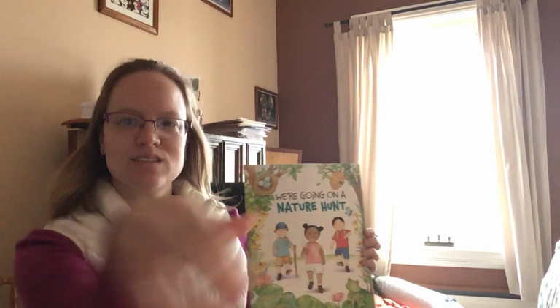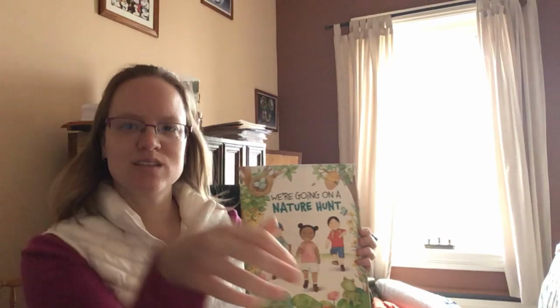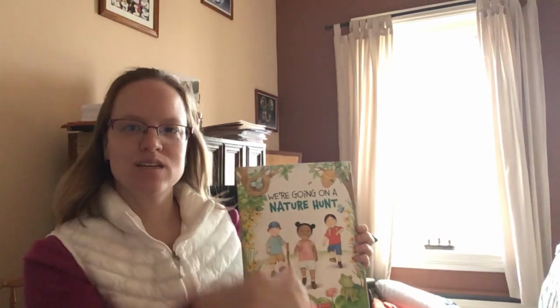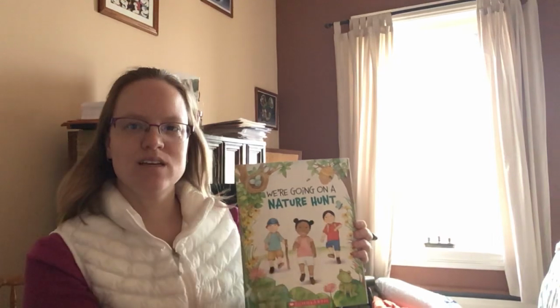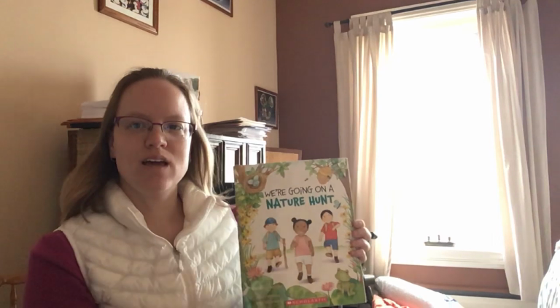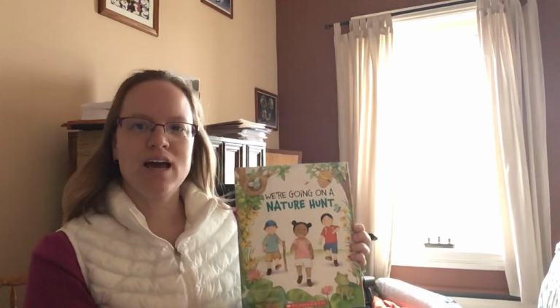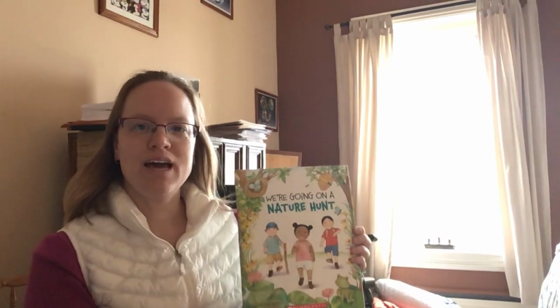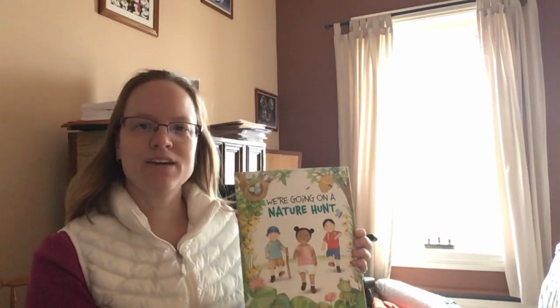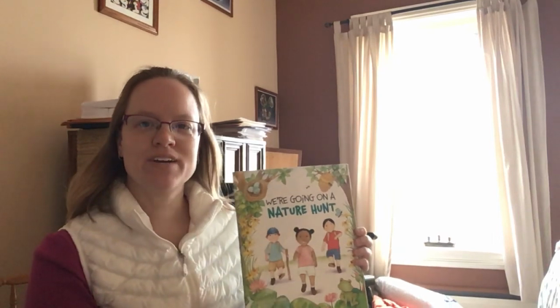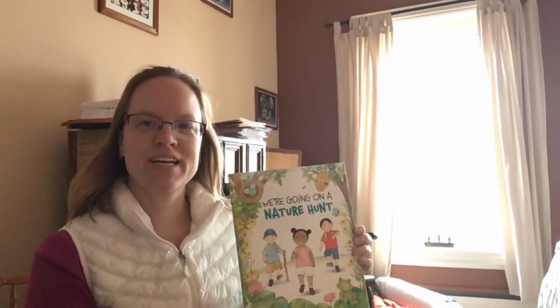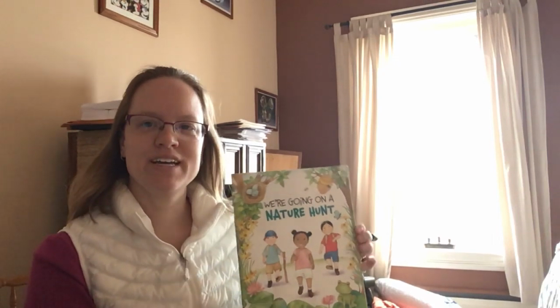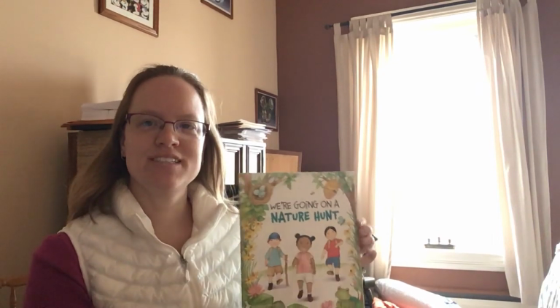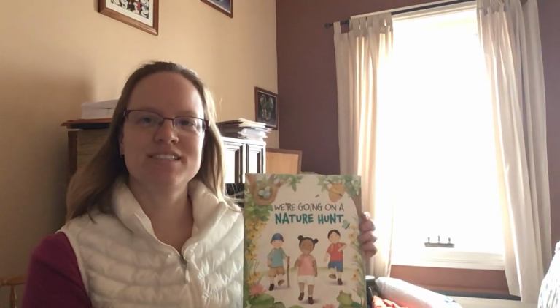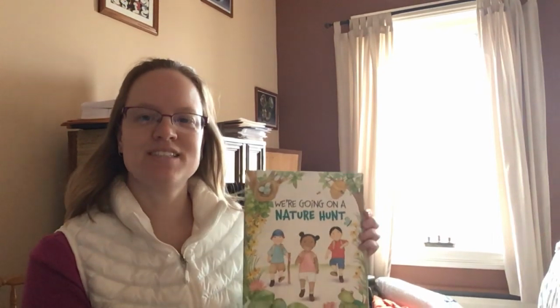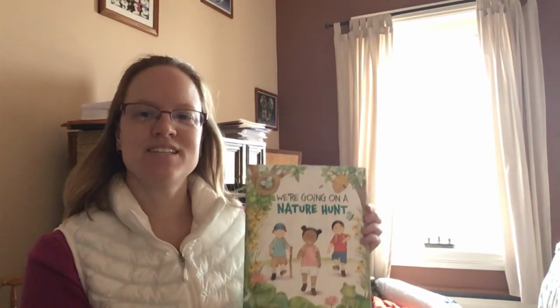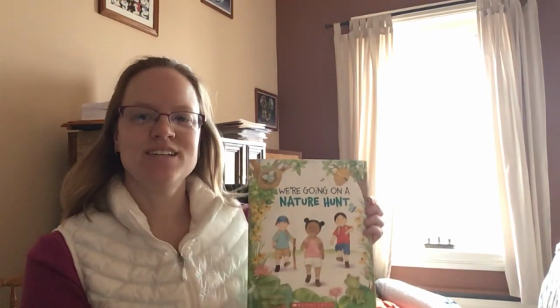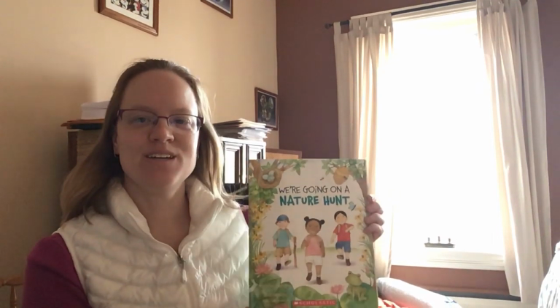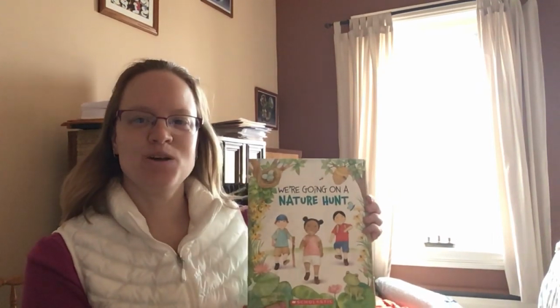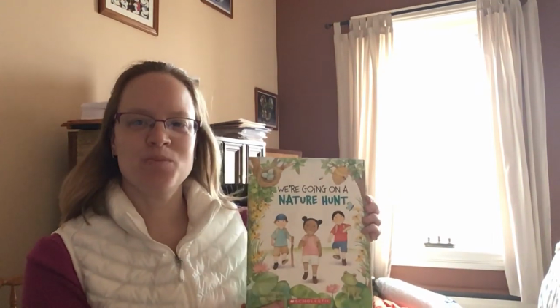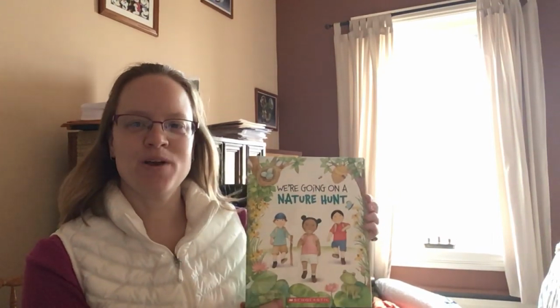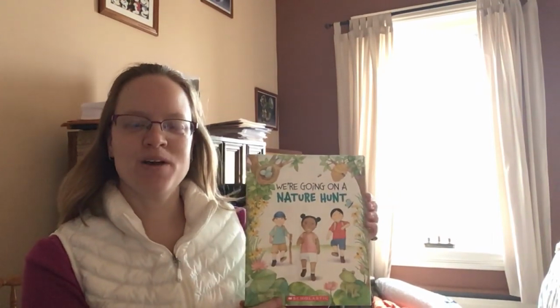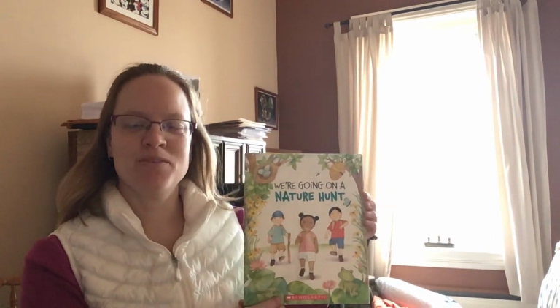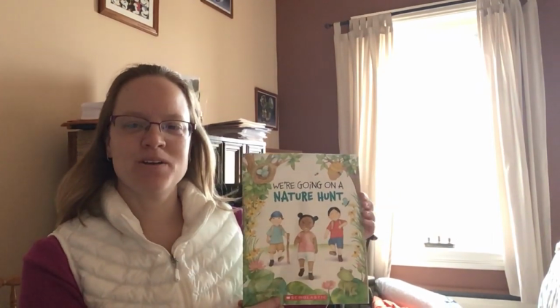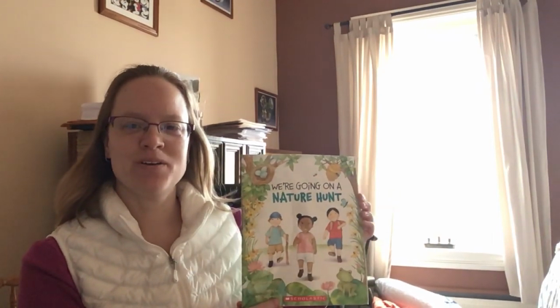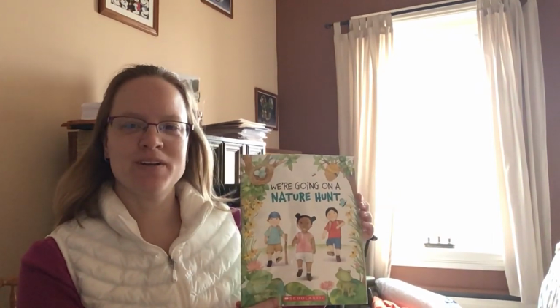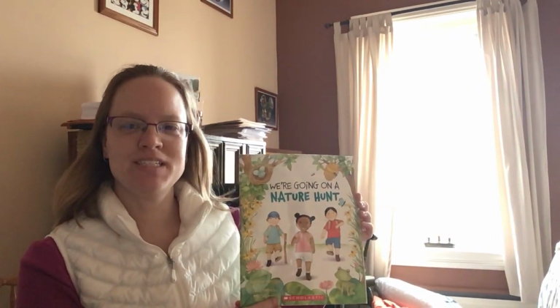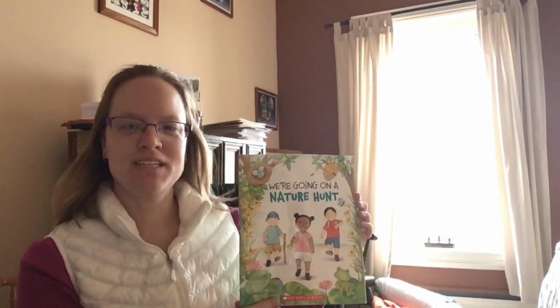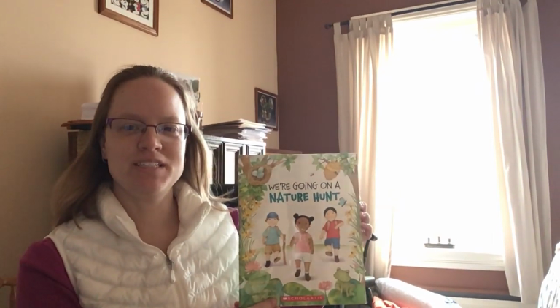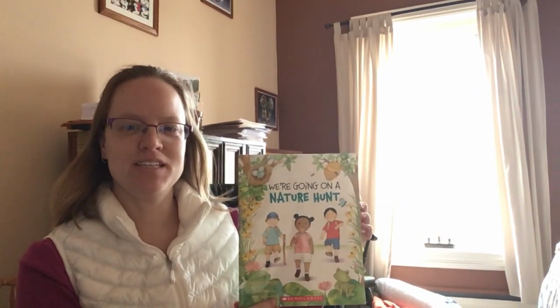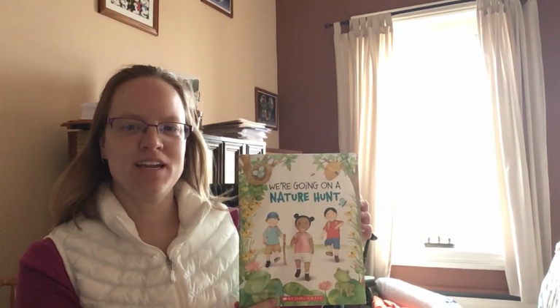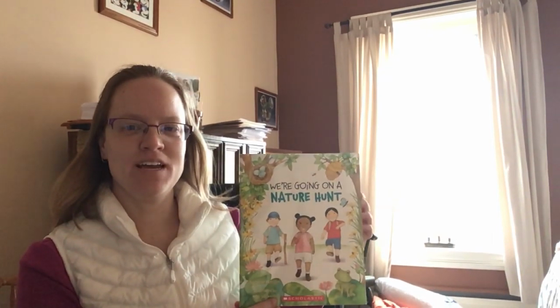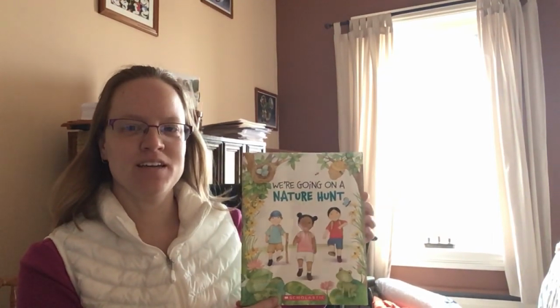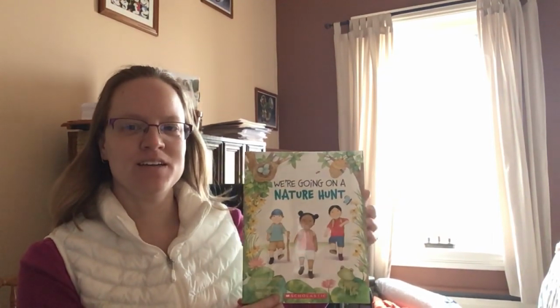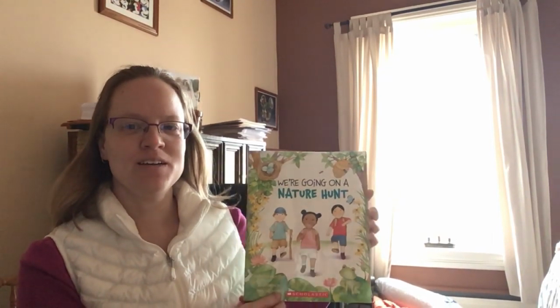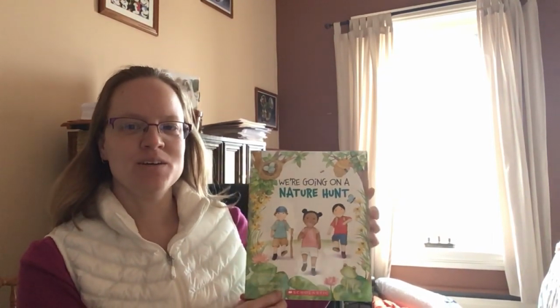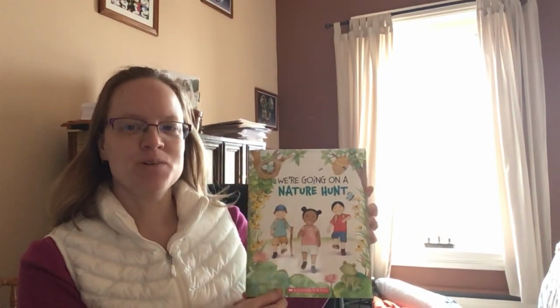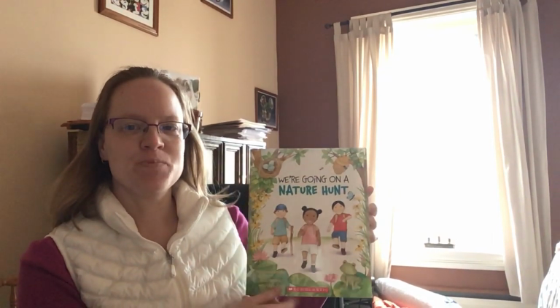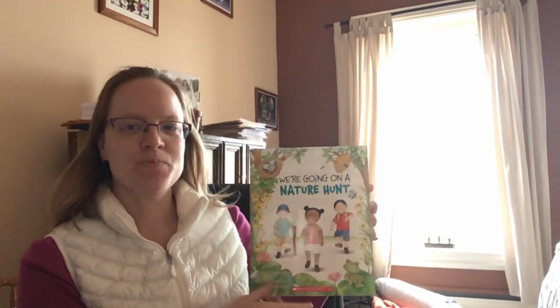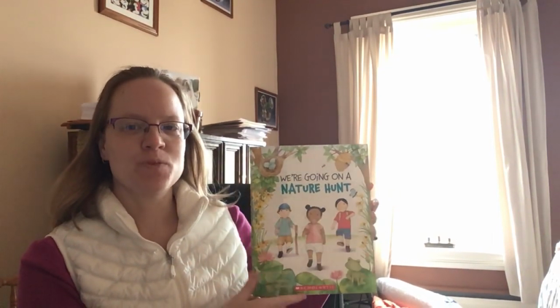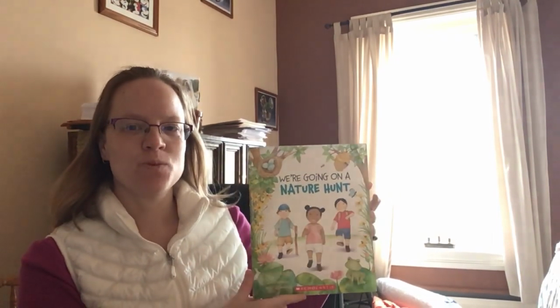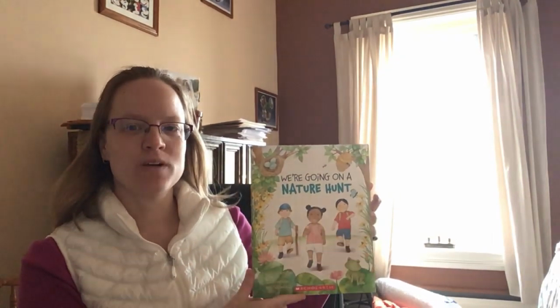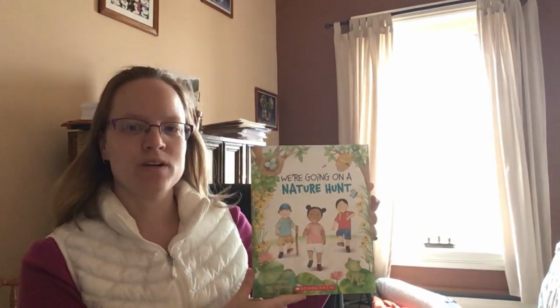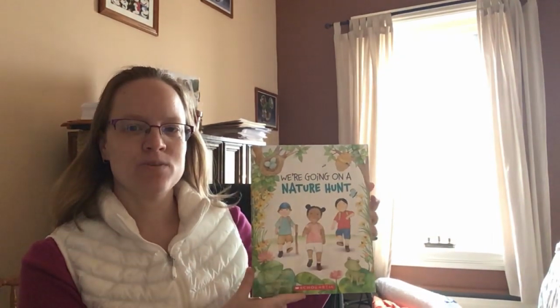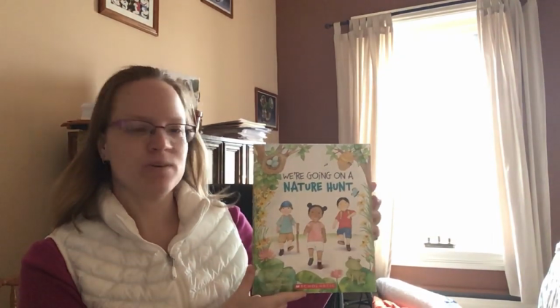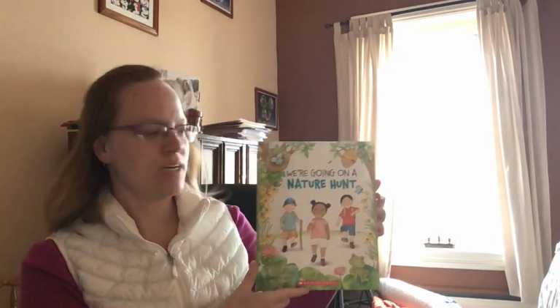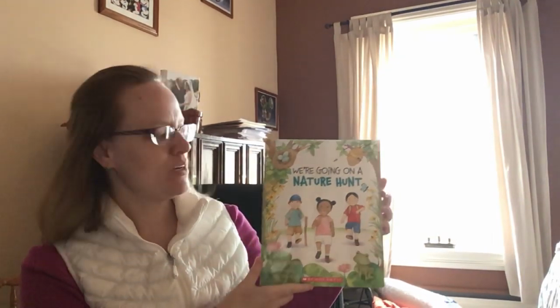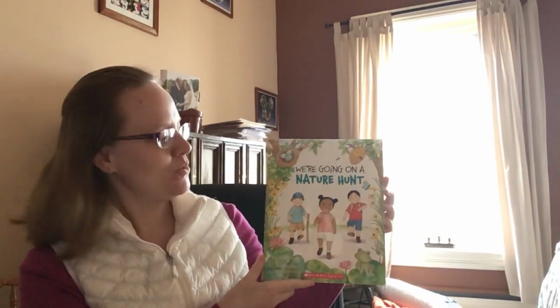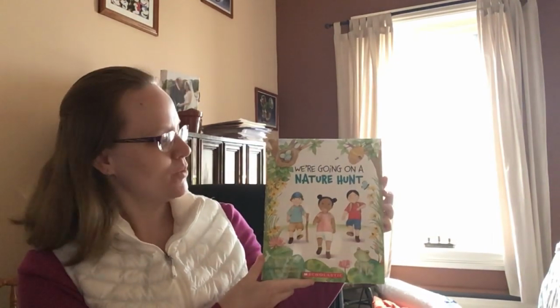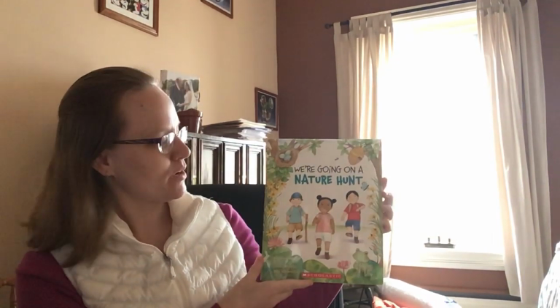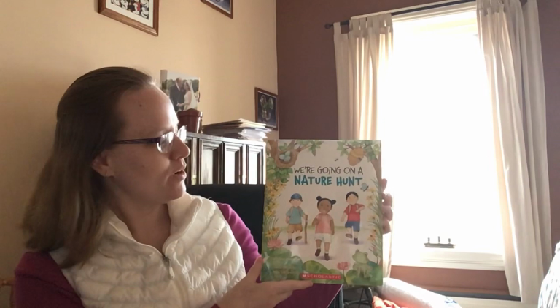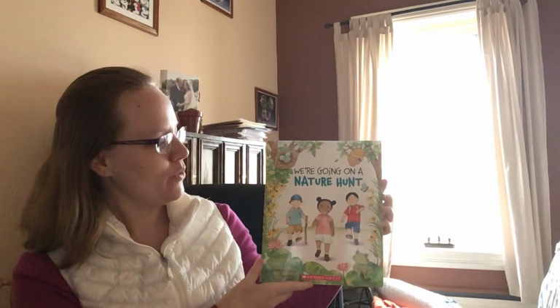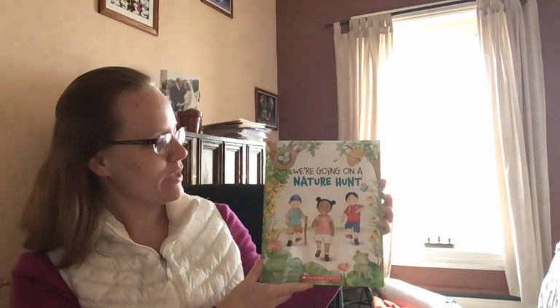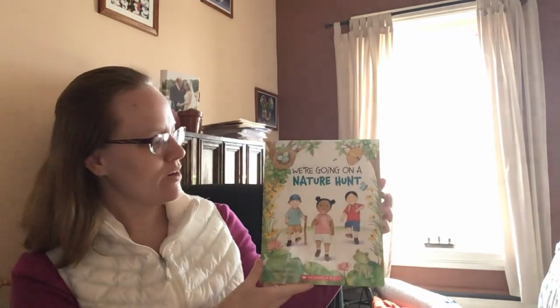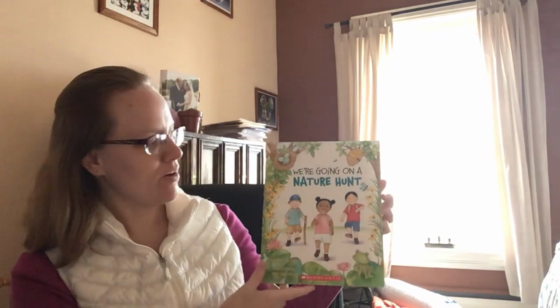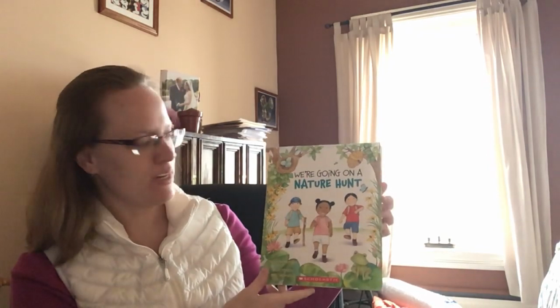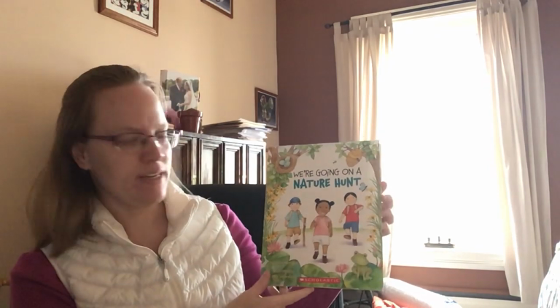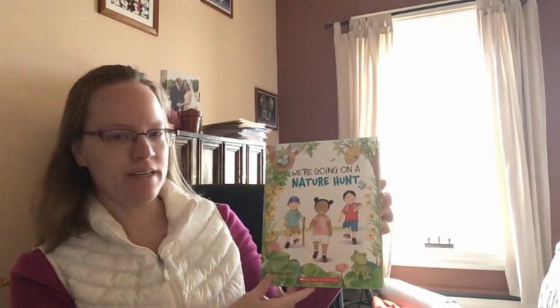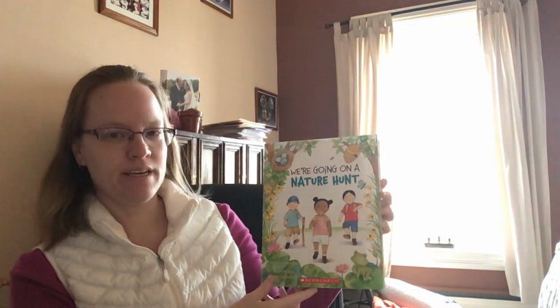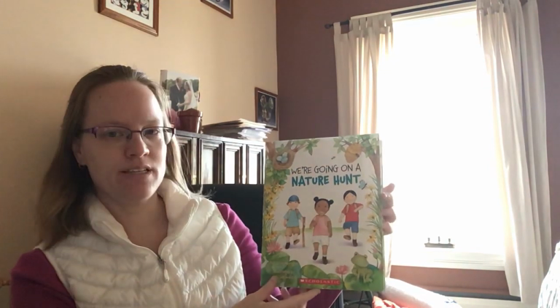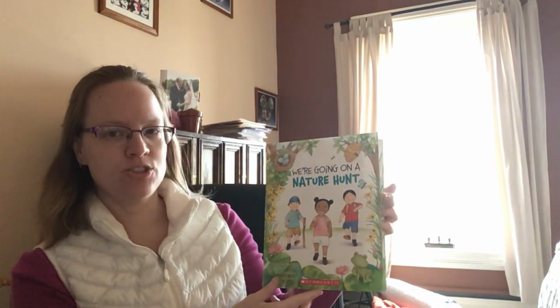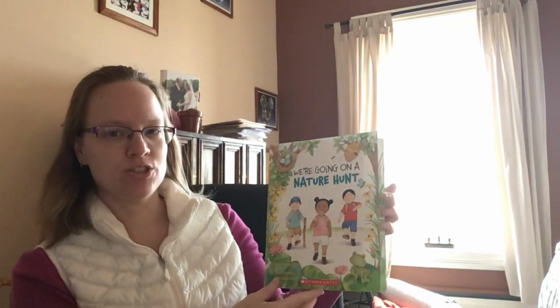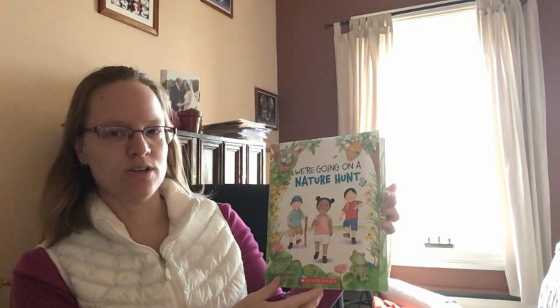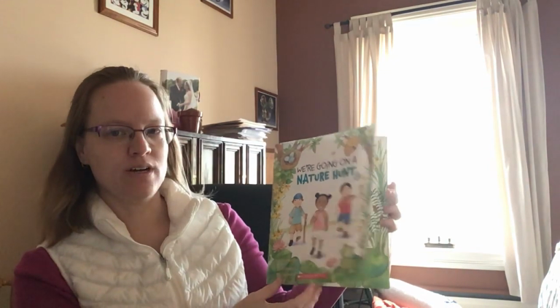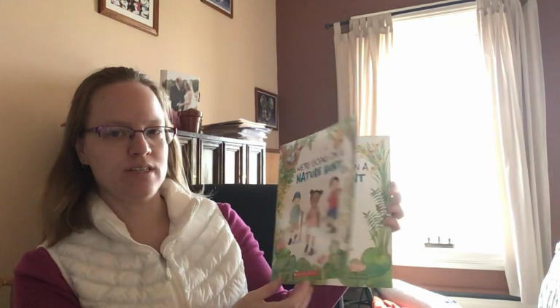Hi crickets! Hope you're having a great day today. We're going to read, We're Going on a Nature Hunt.